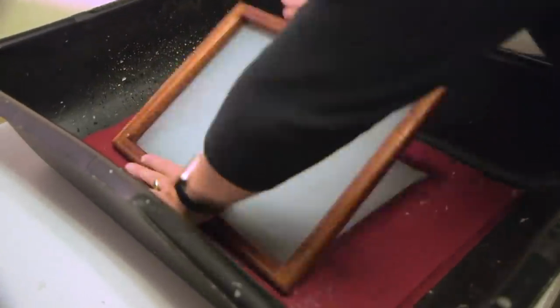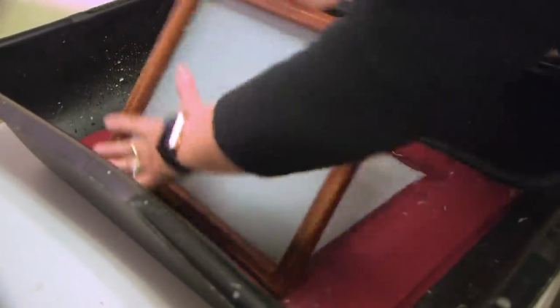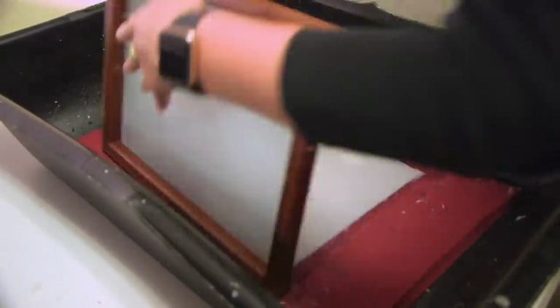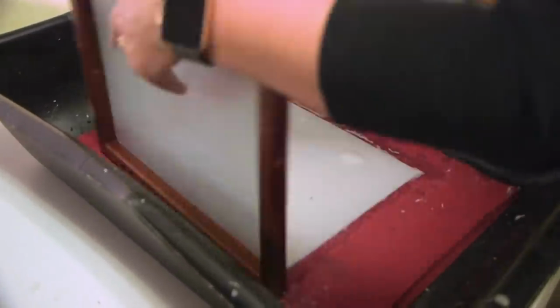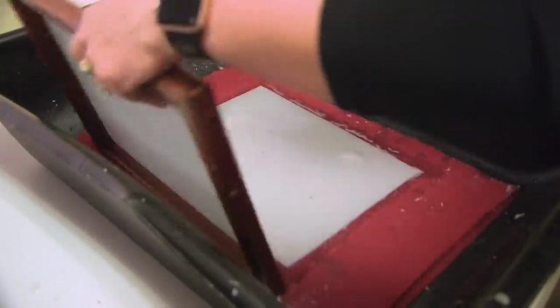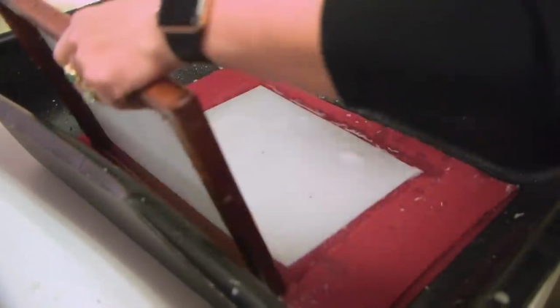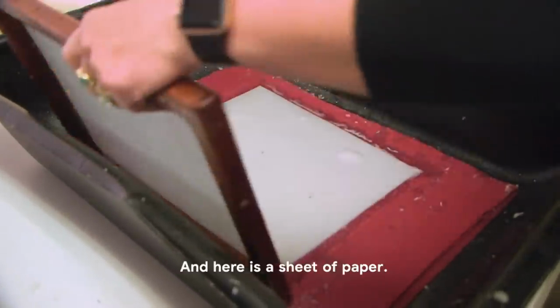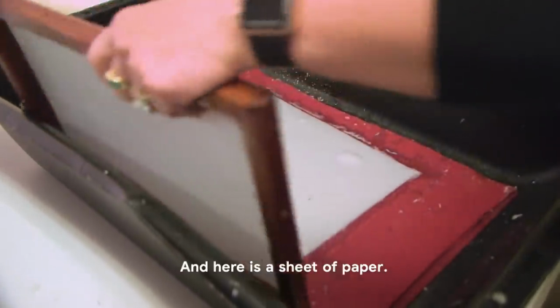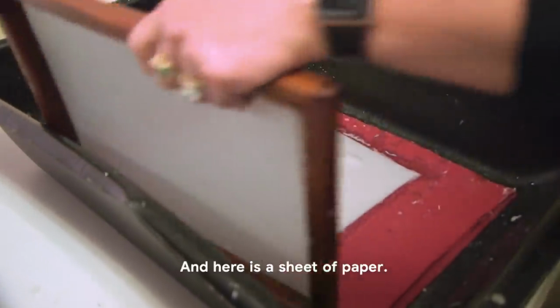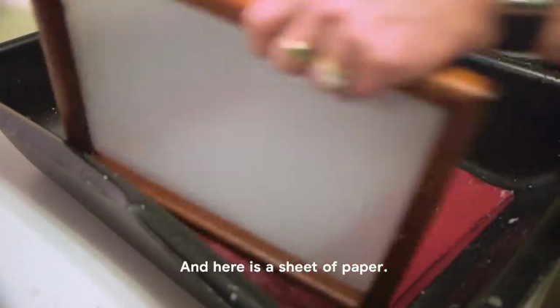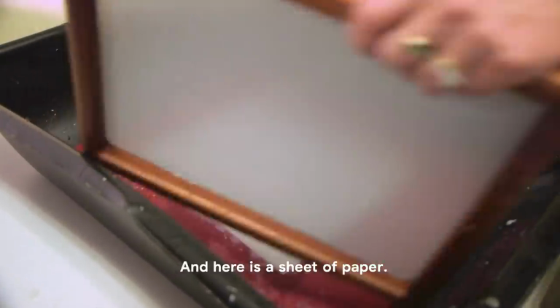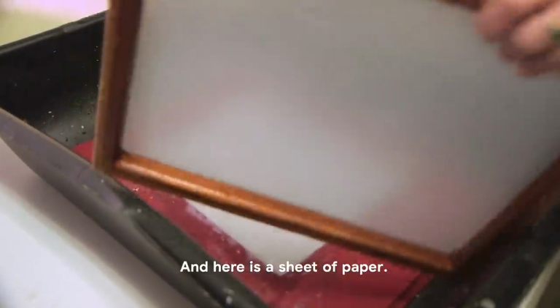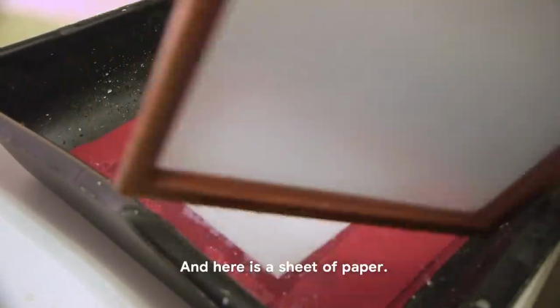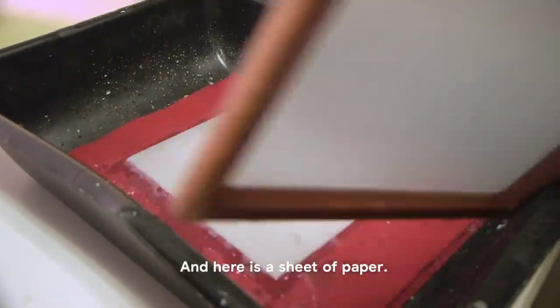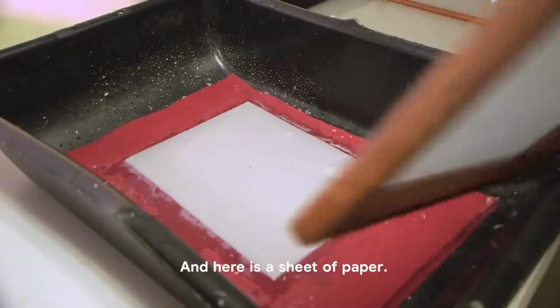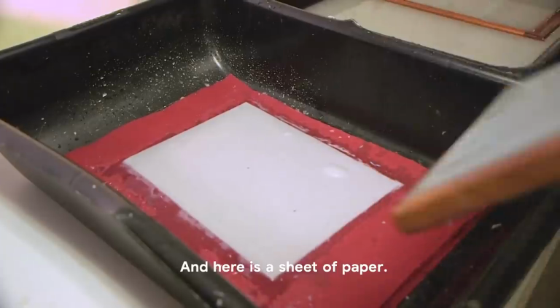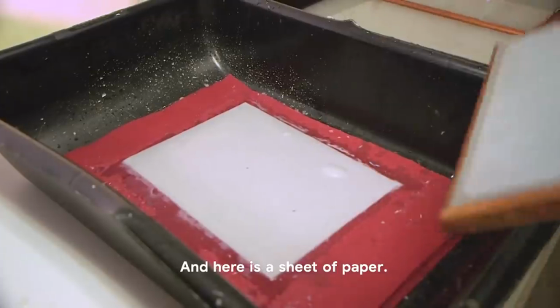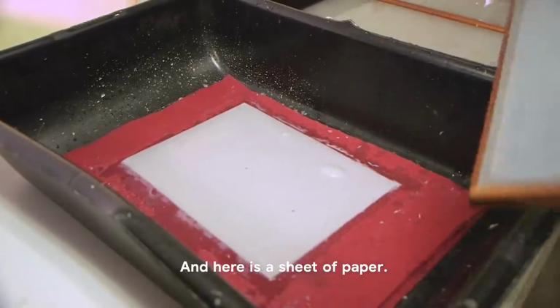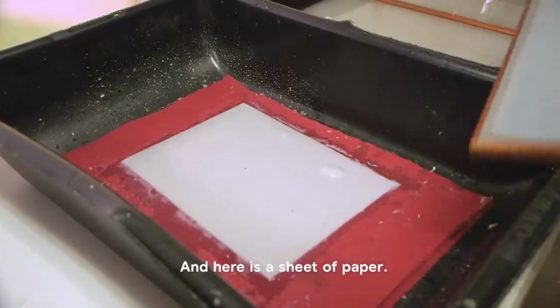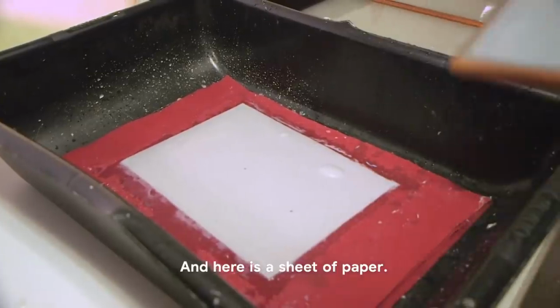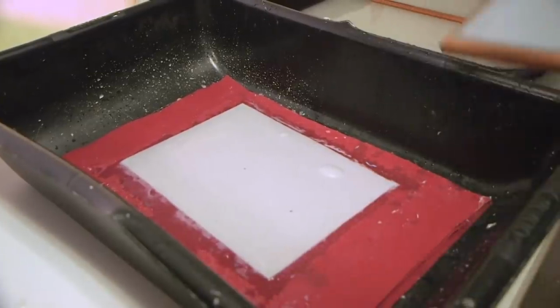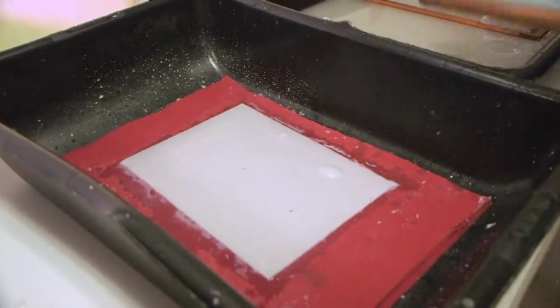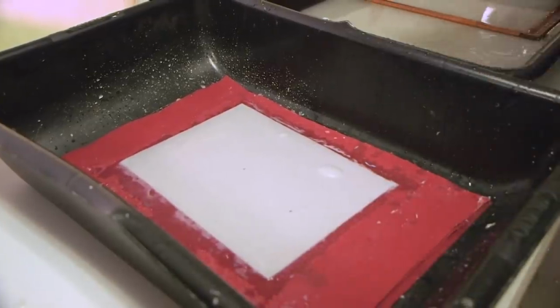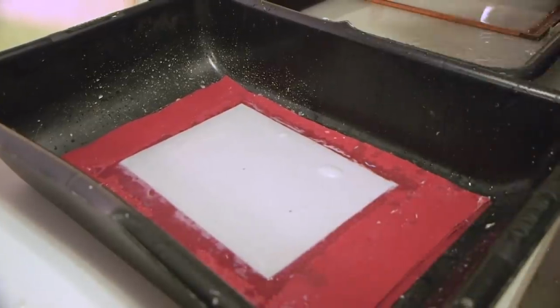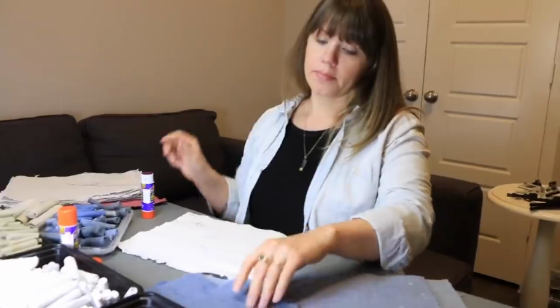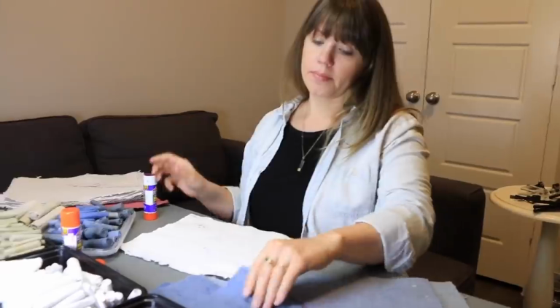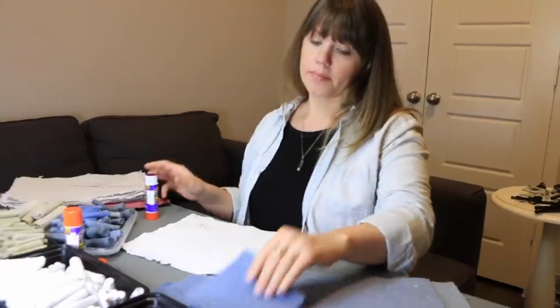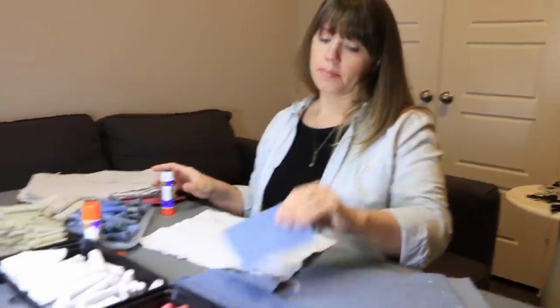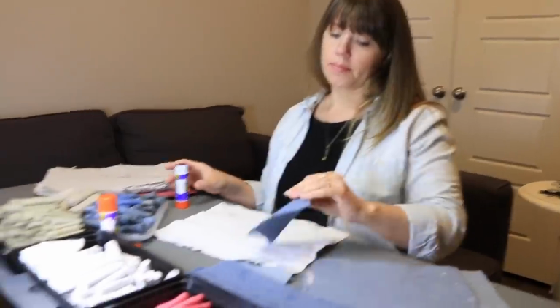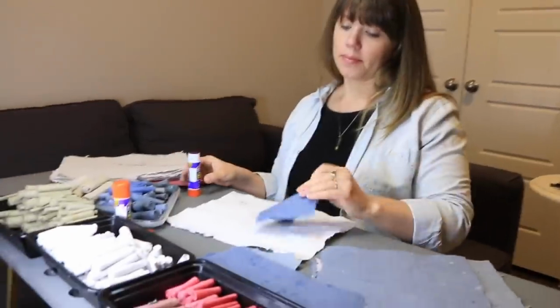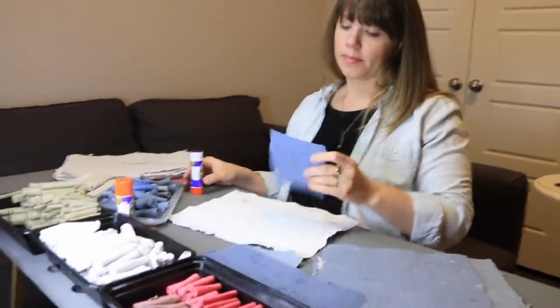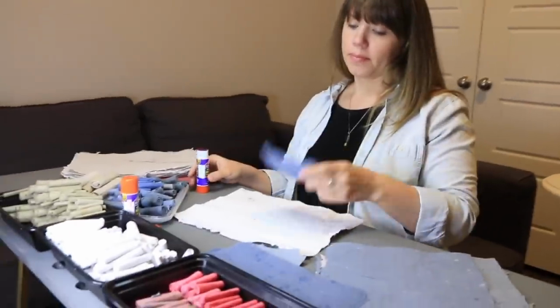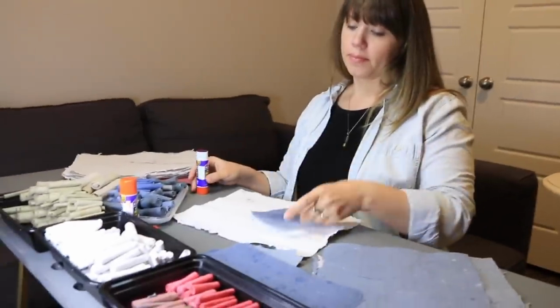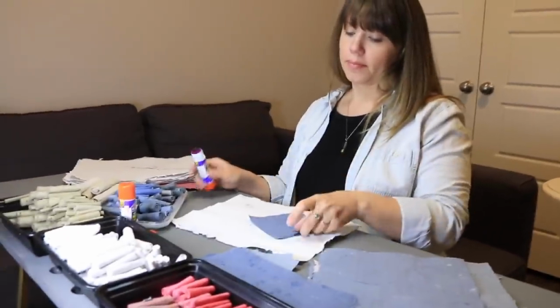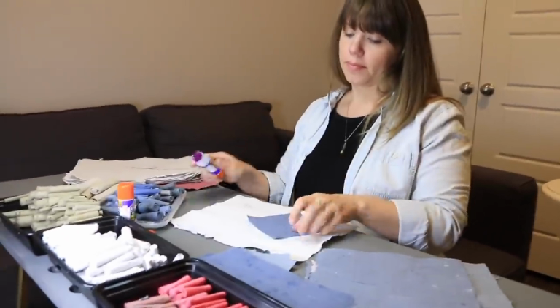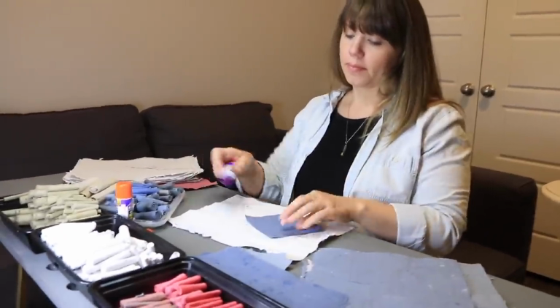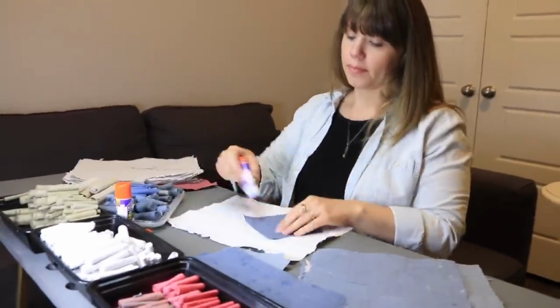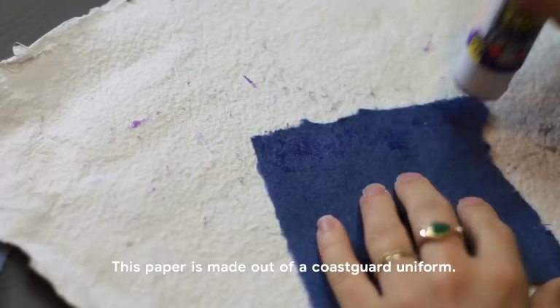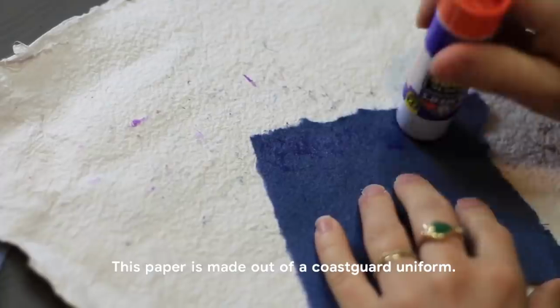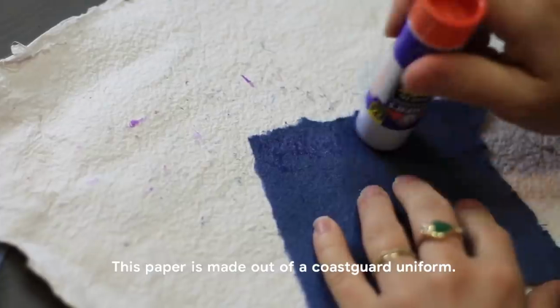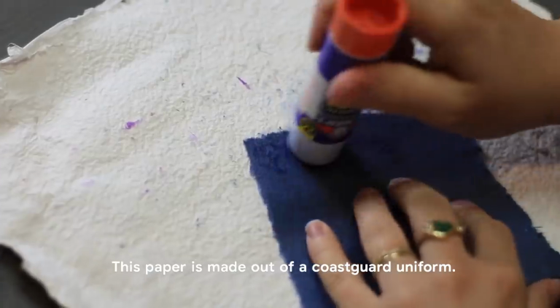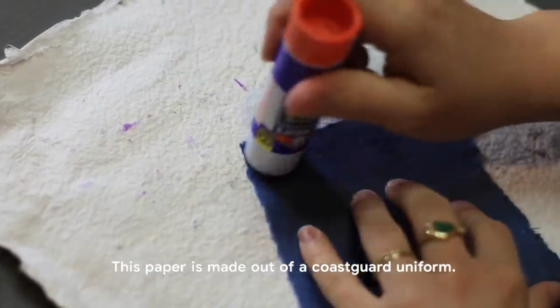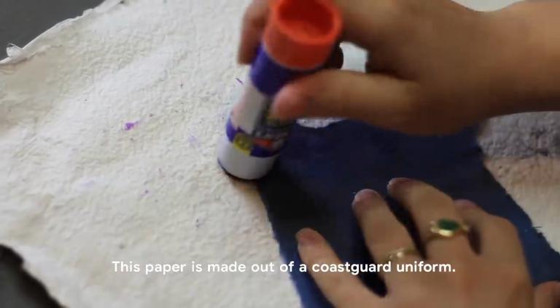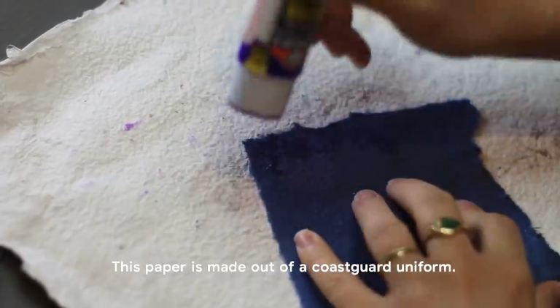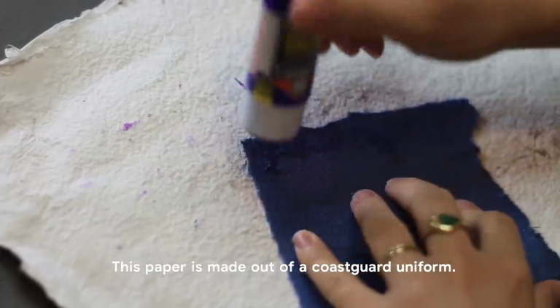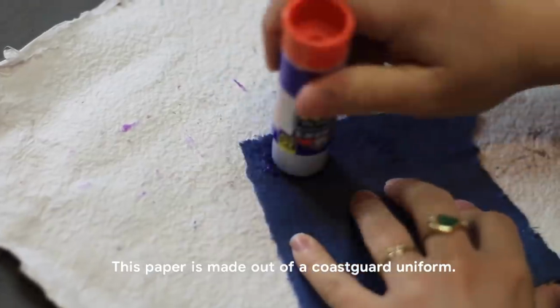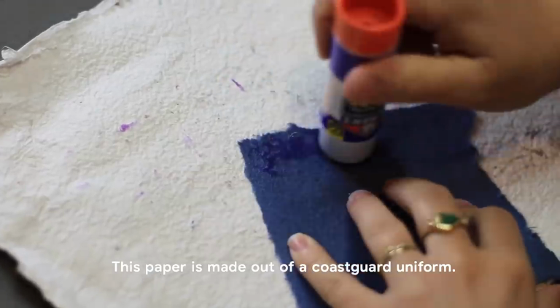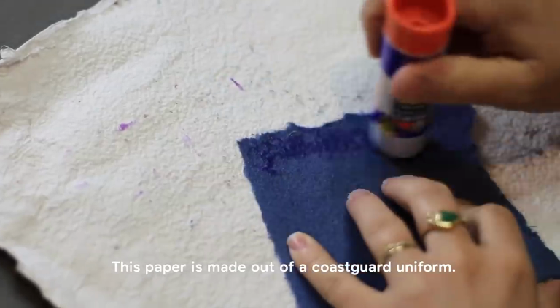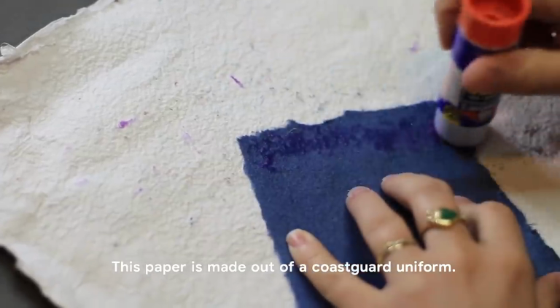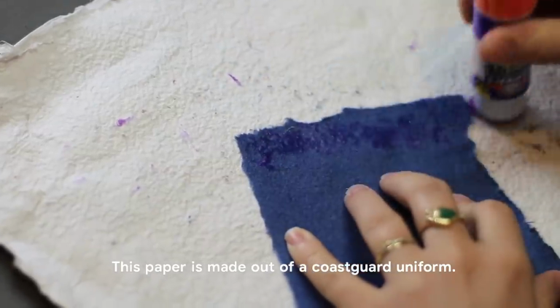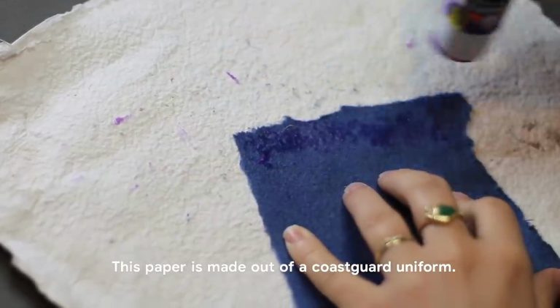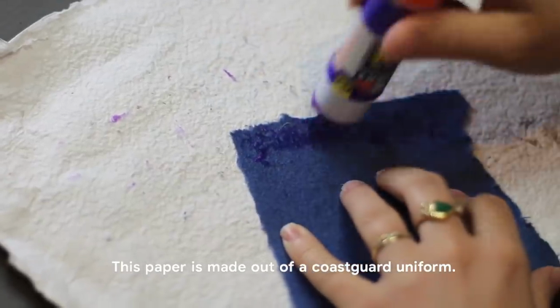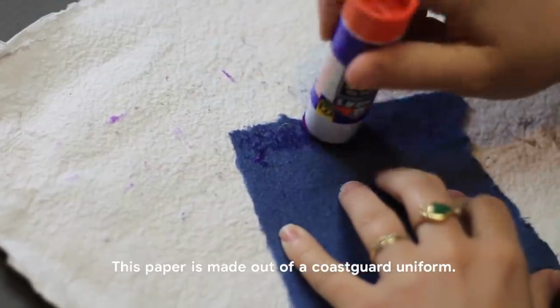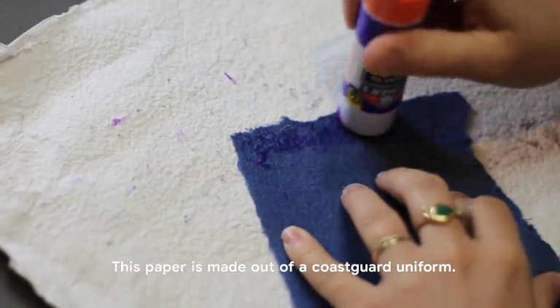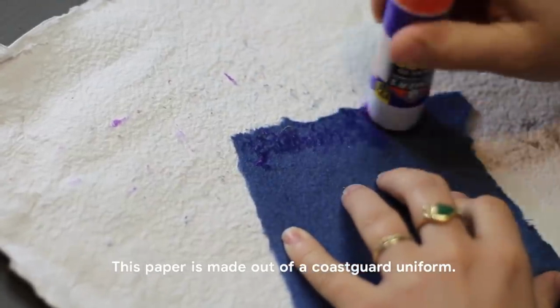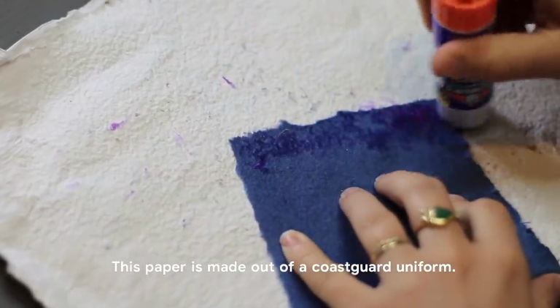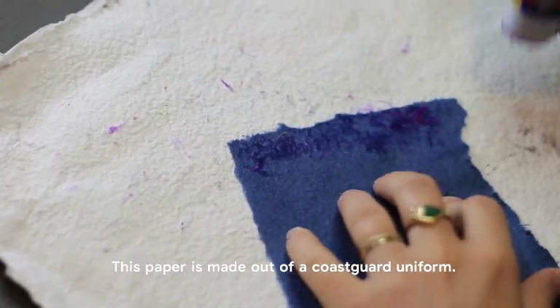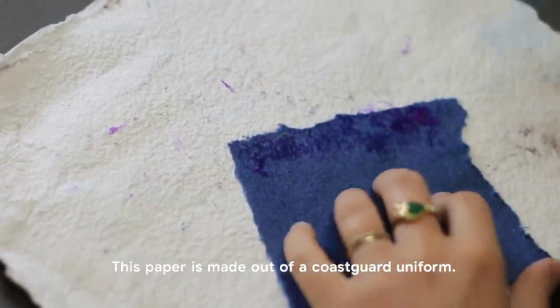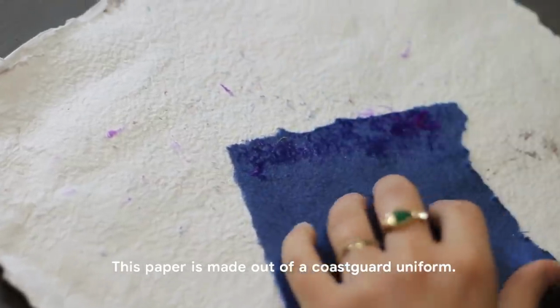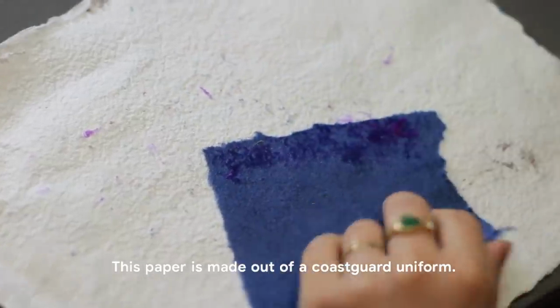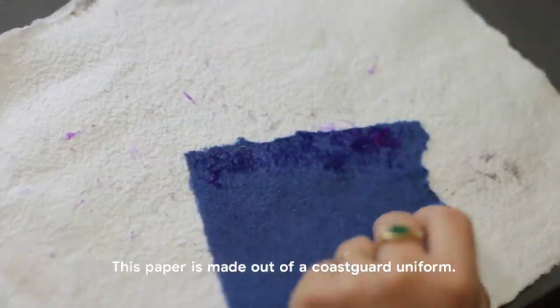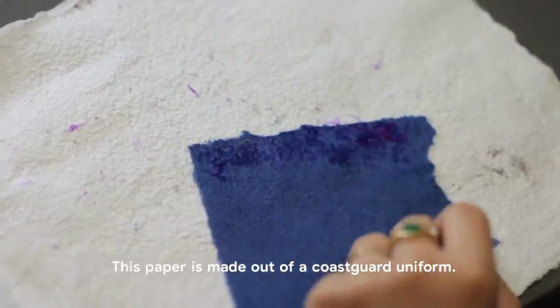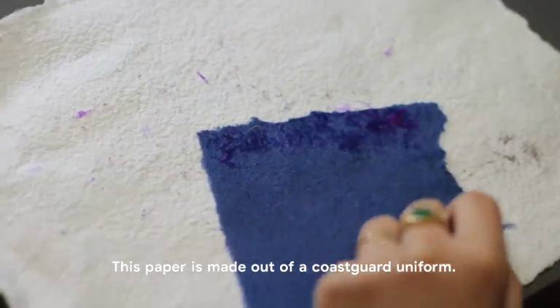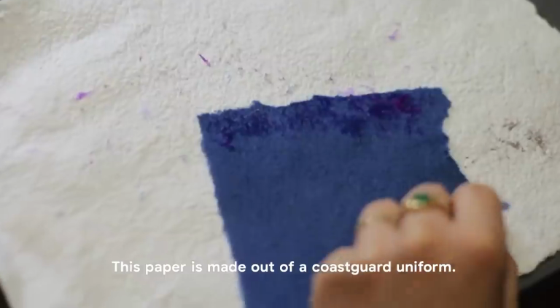And there's a sheet of paper. This paper is made out of a Coast Guard uniform.